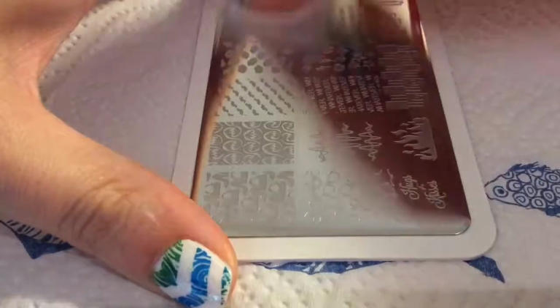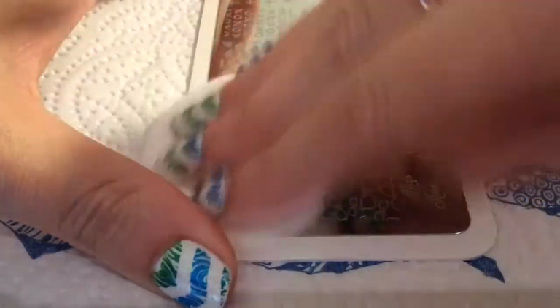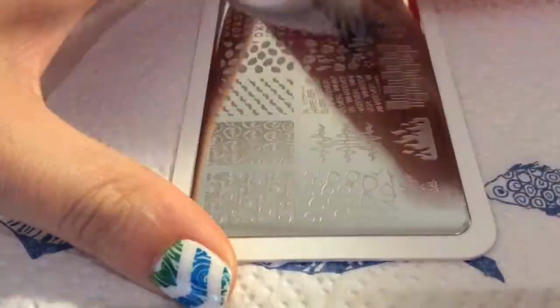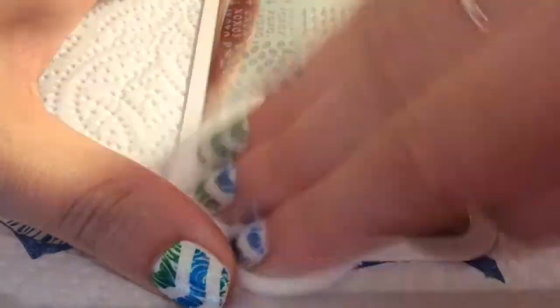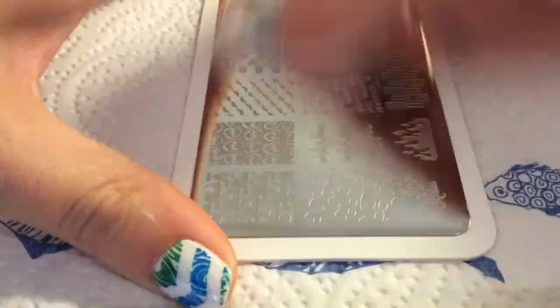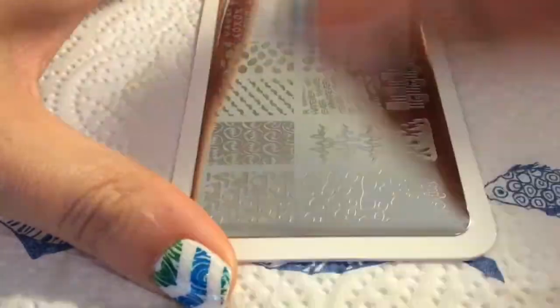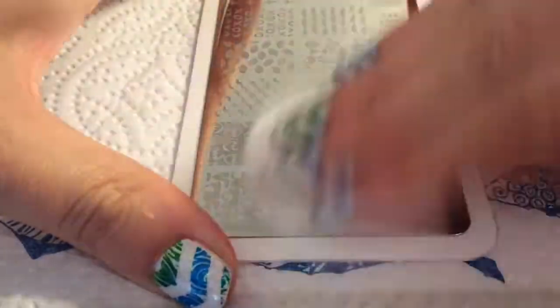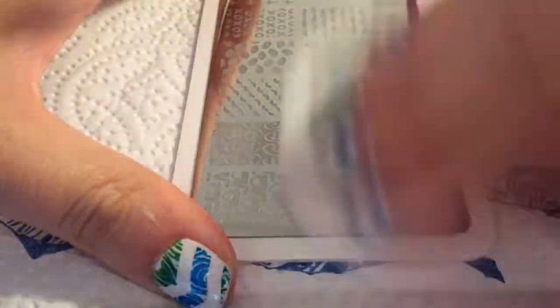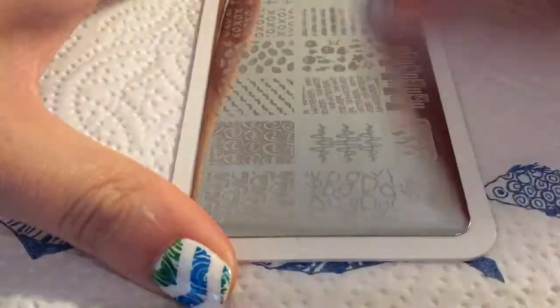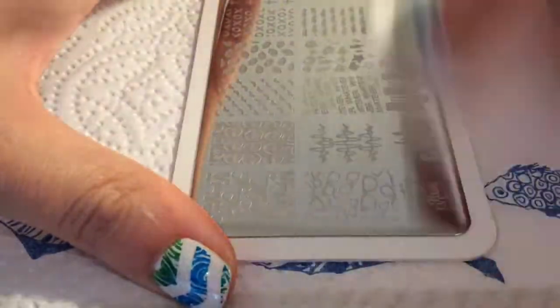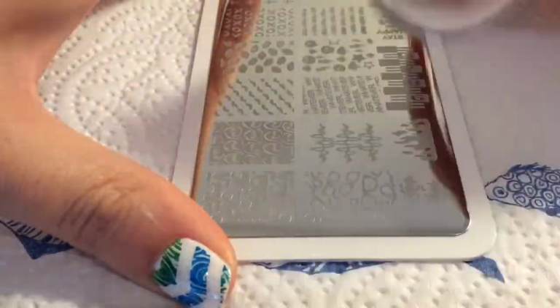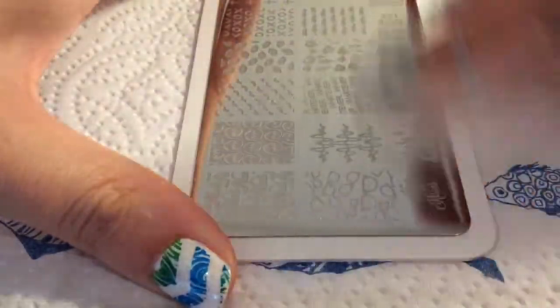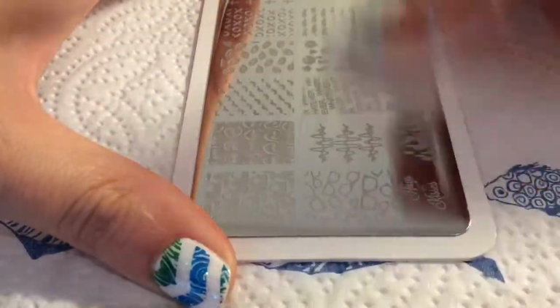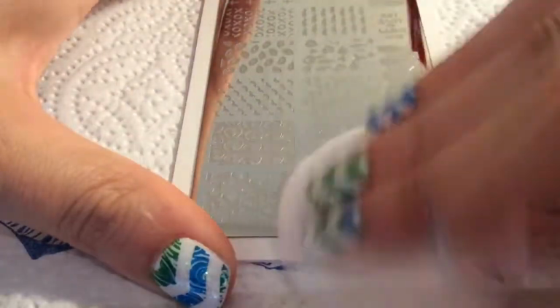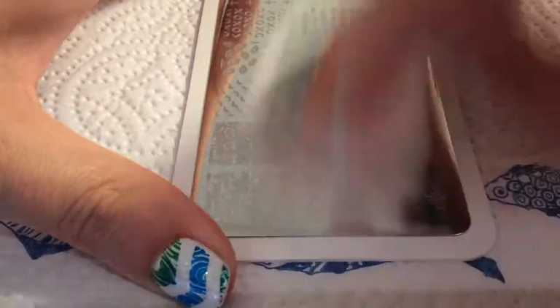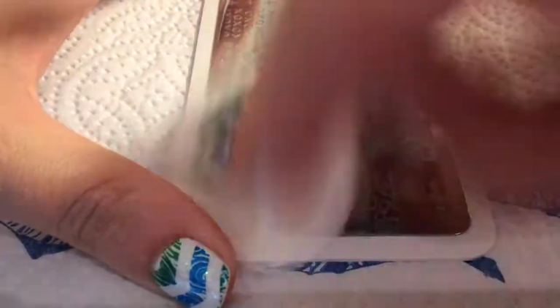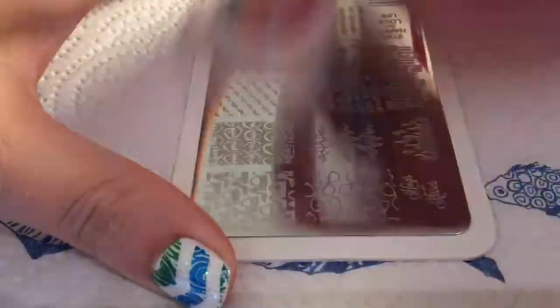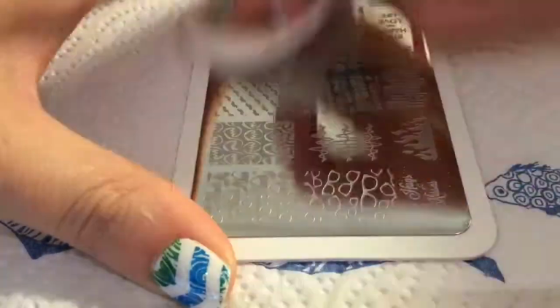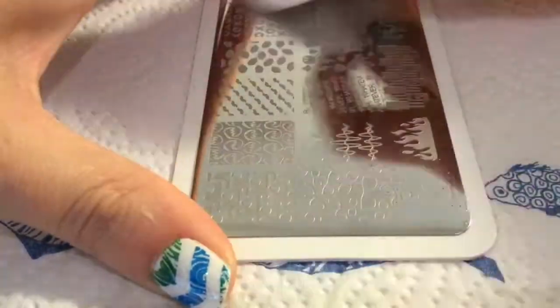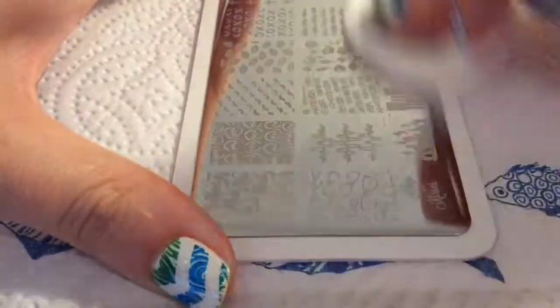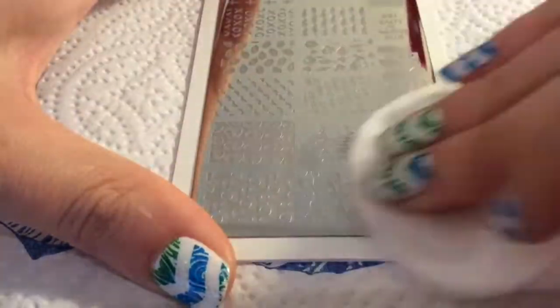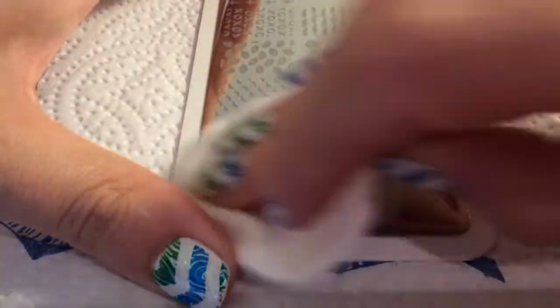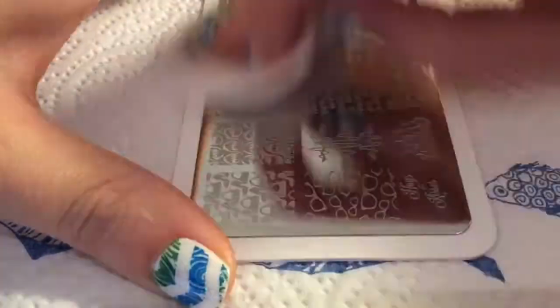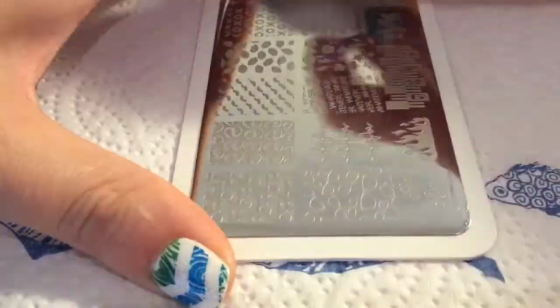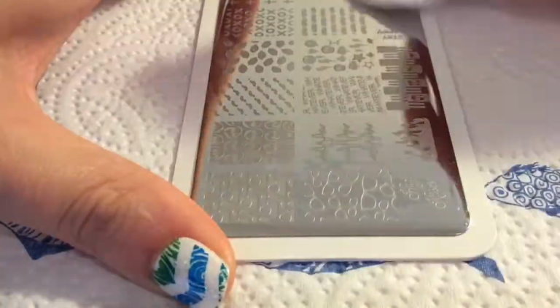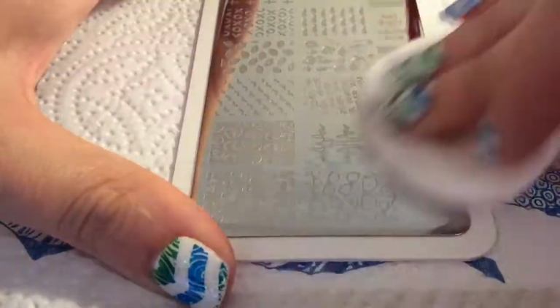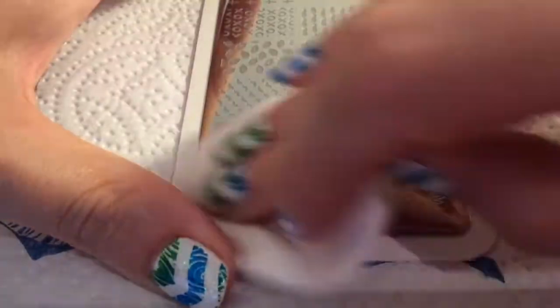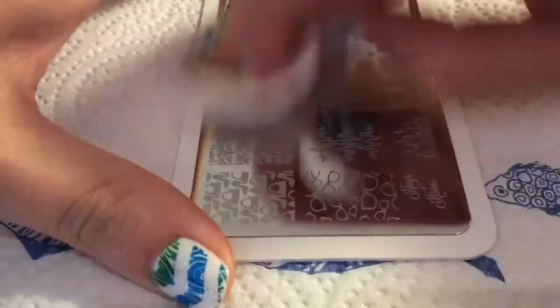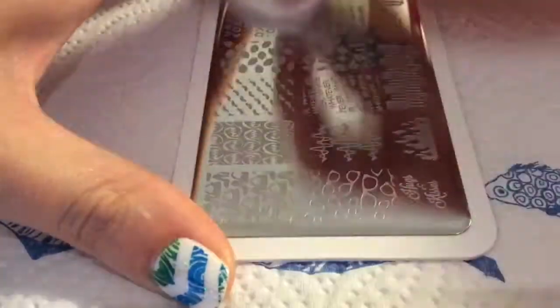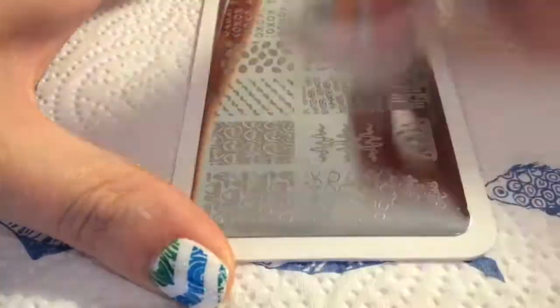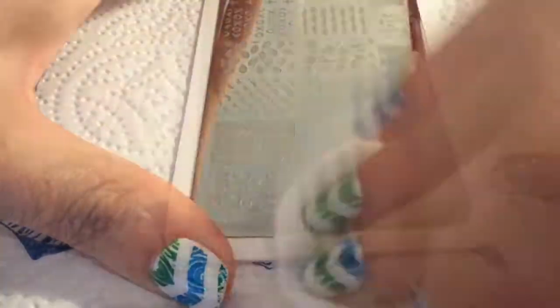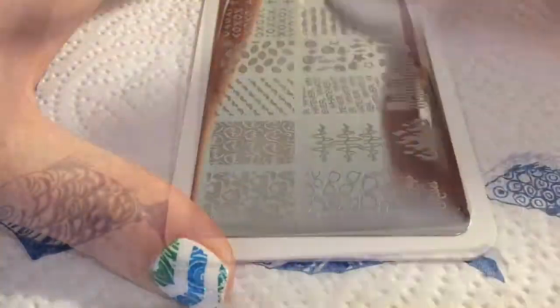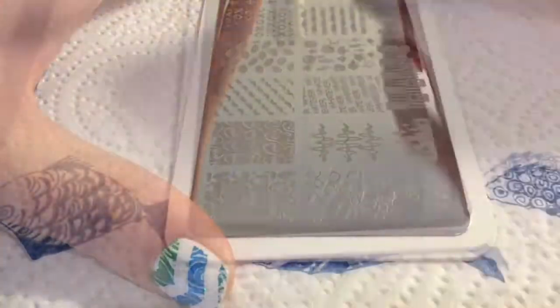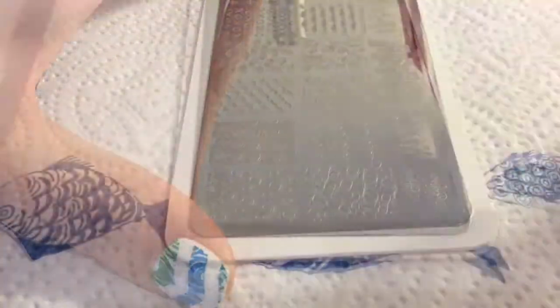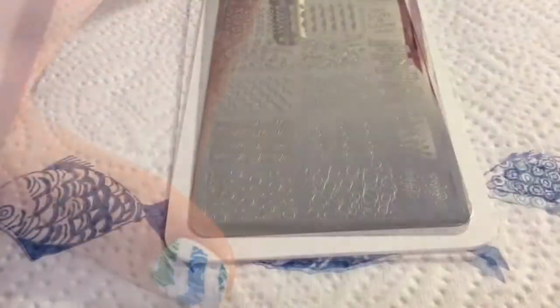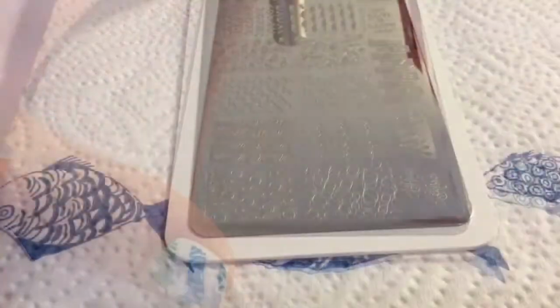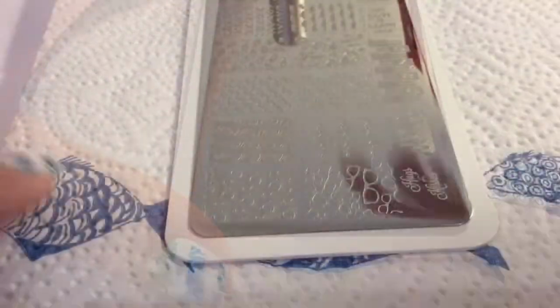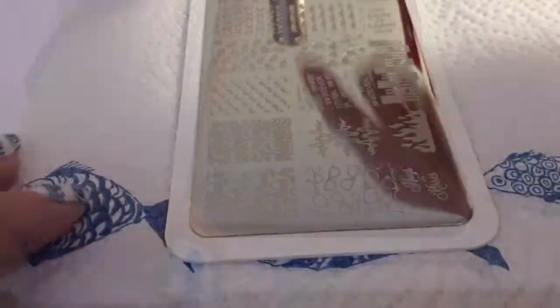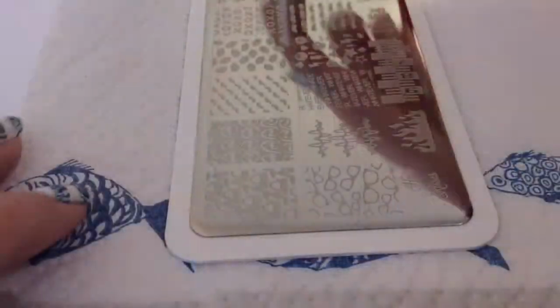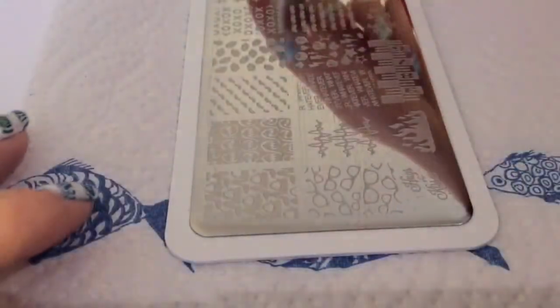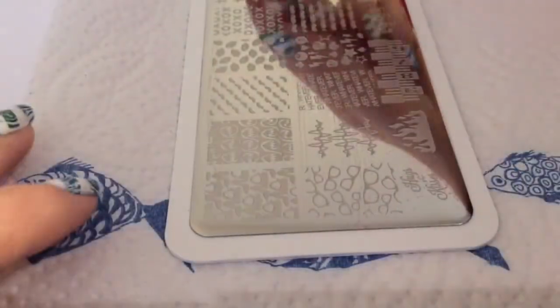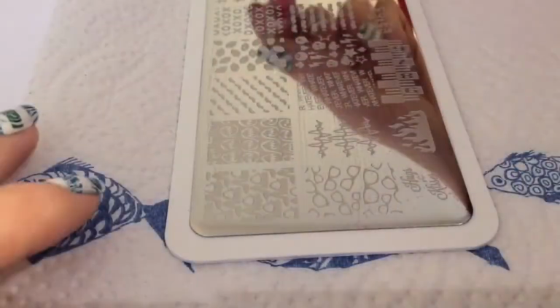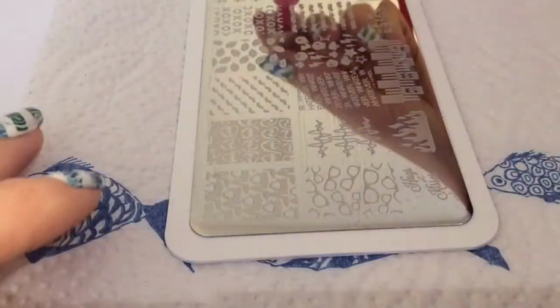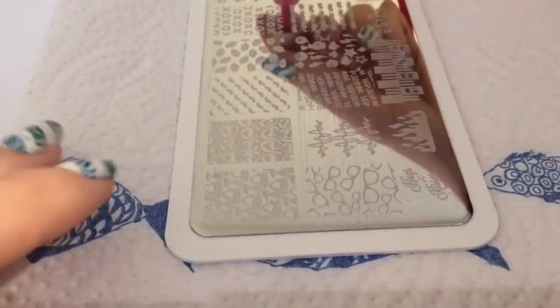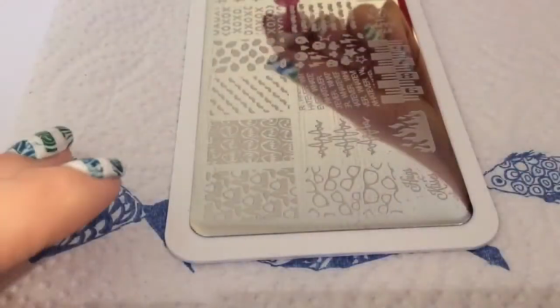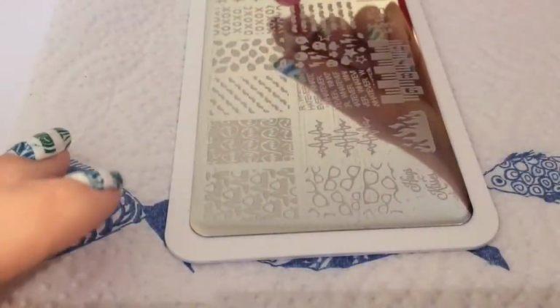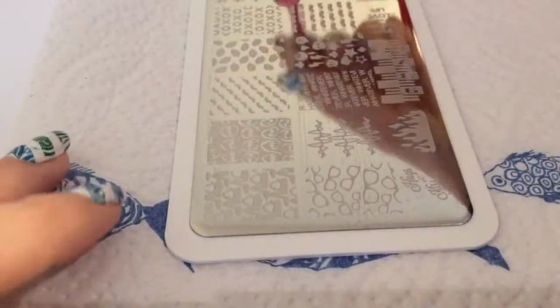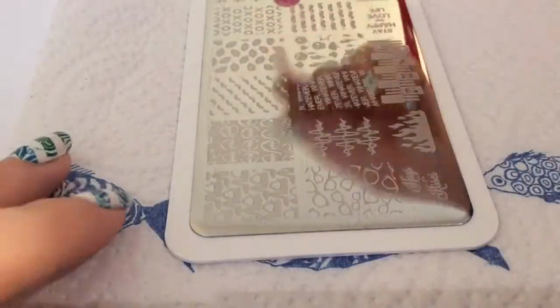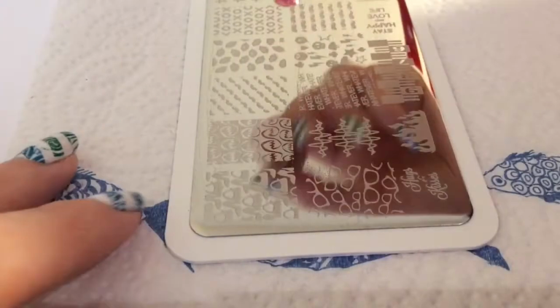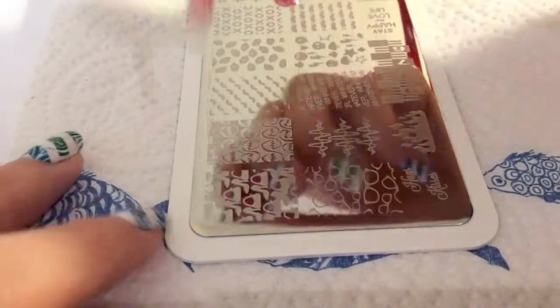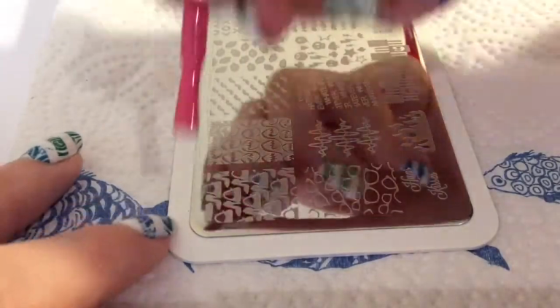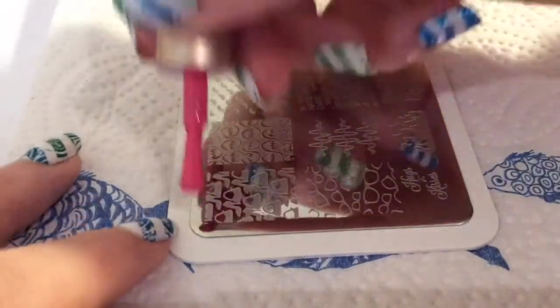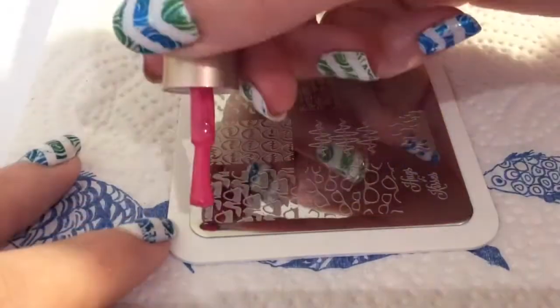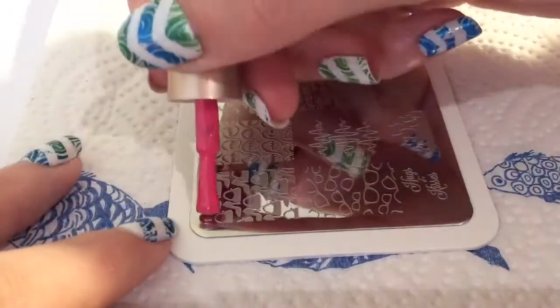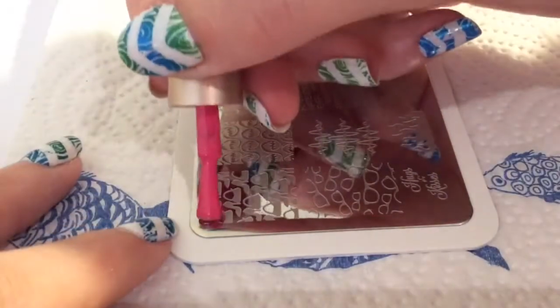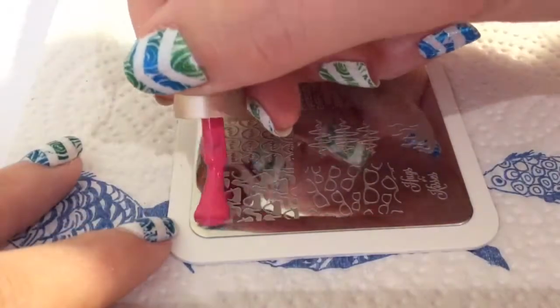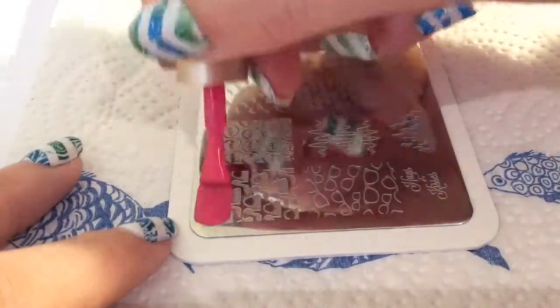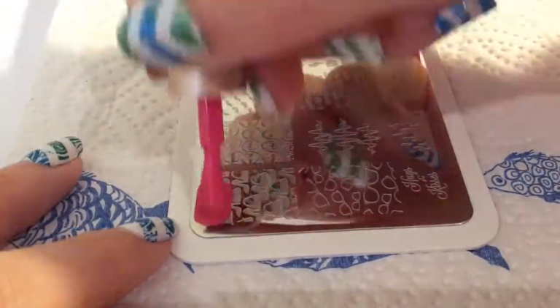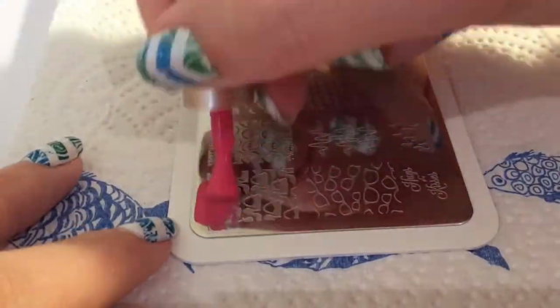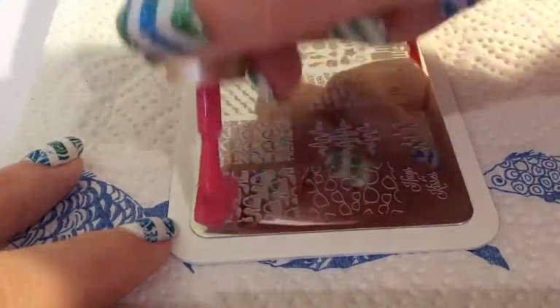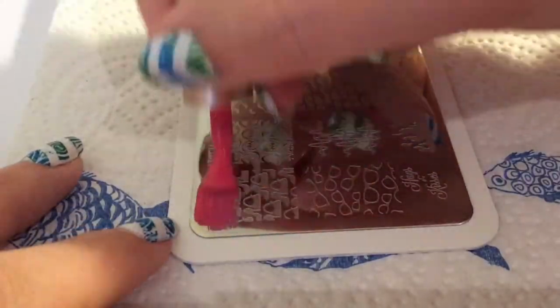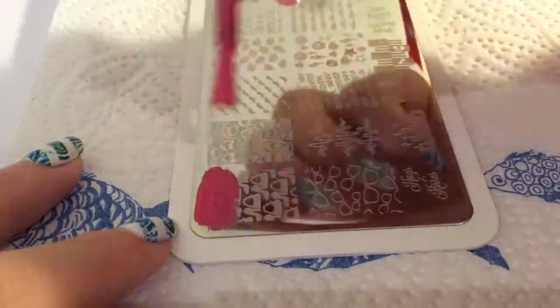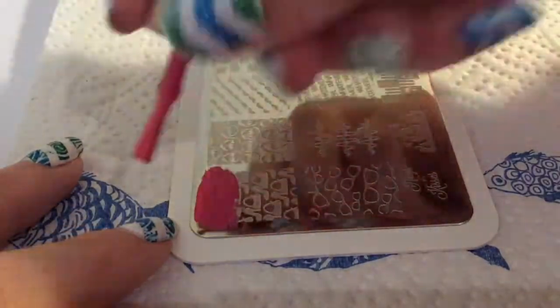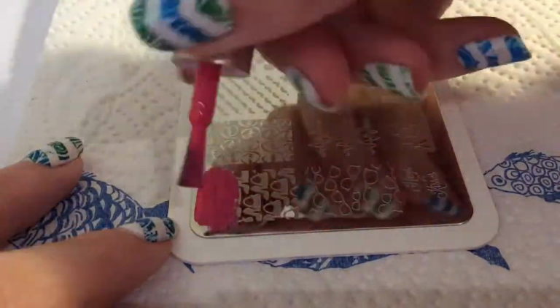I always make sure that the plate is completely clean even though I've not used it before, so I was just rubbing it over with some acetone.